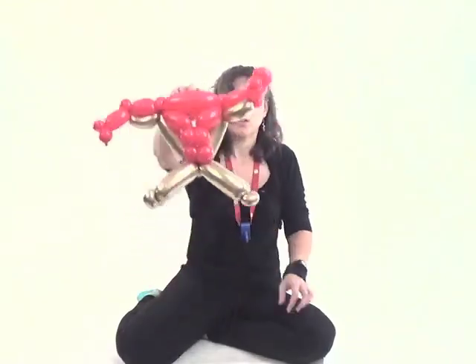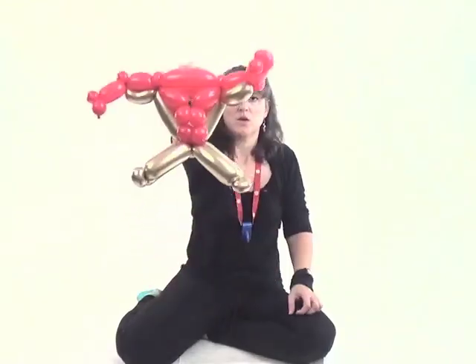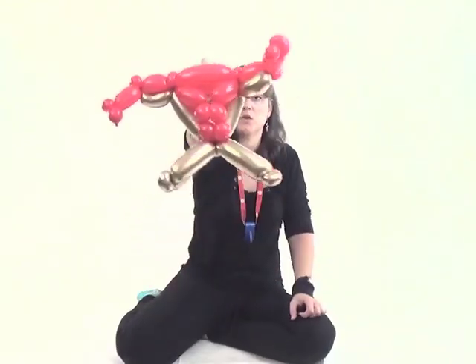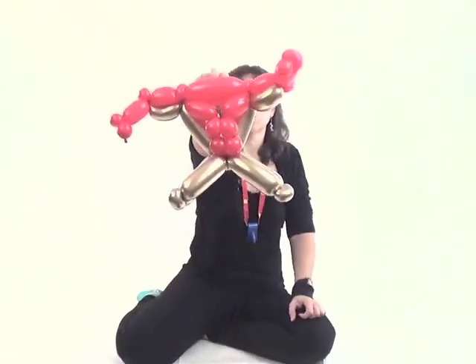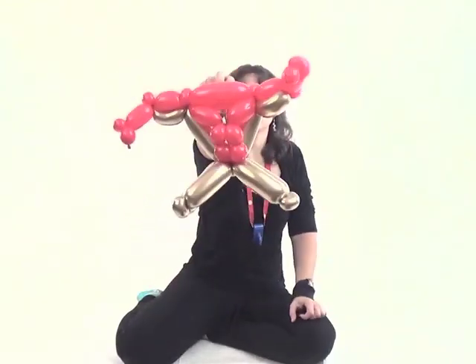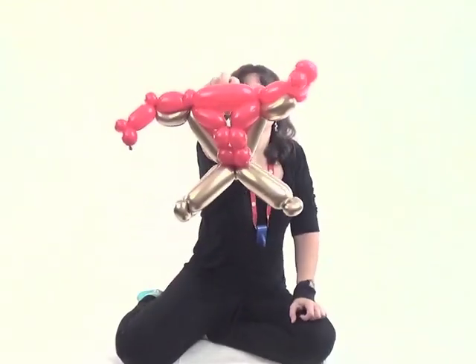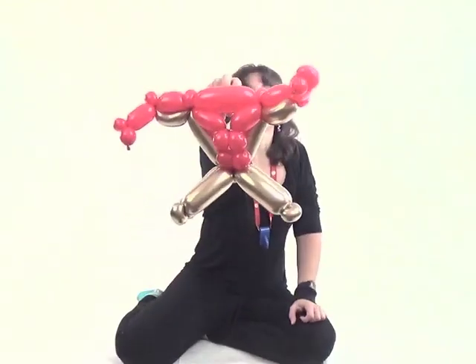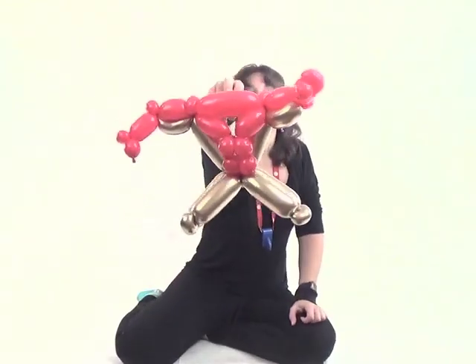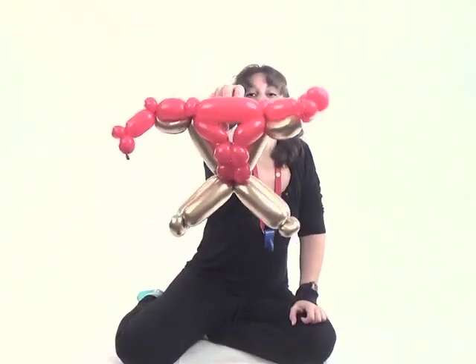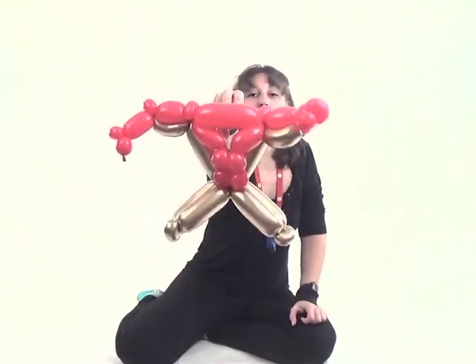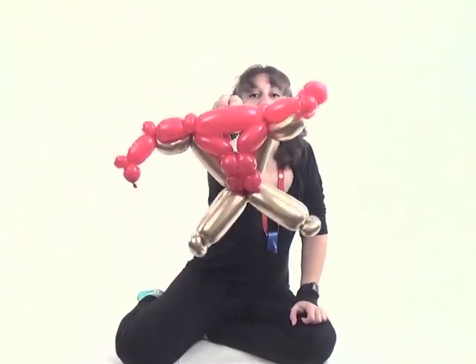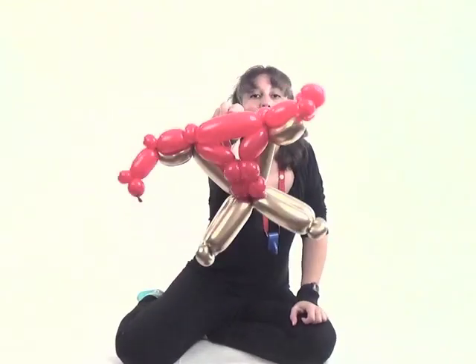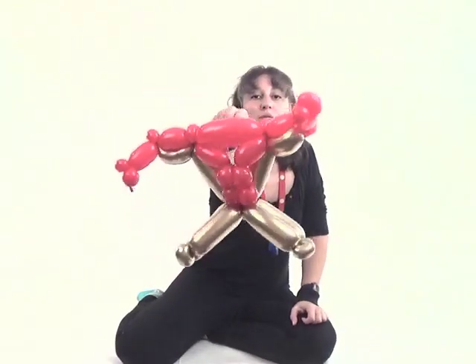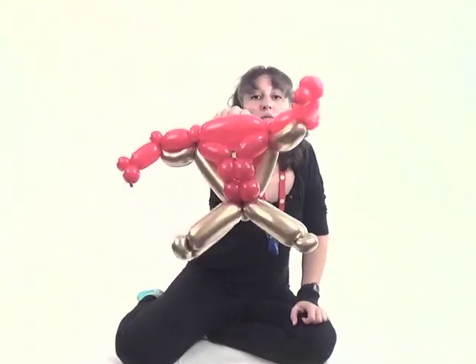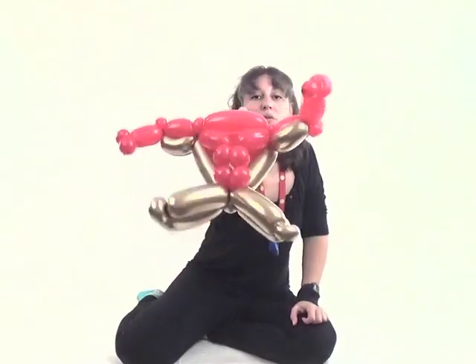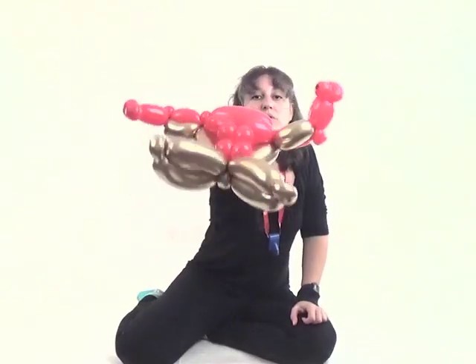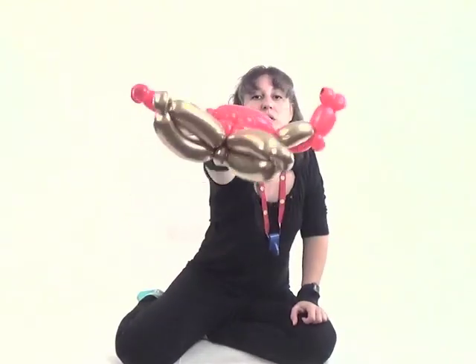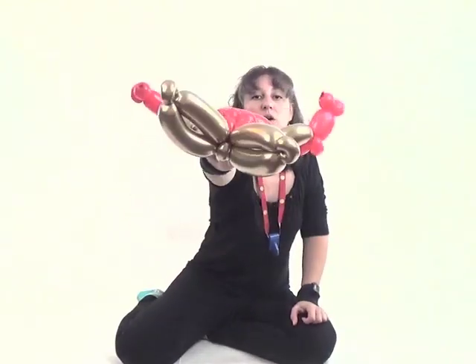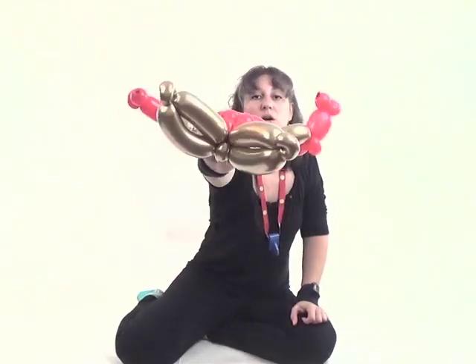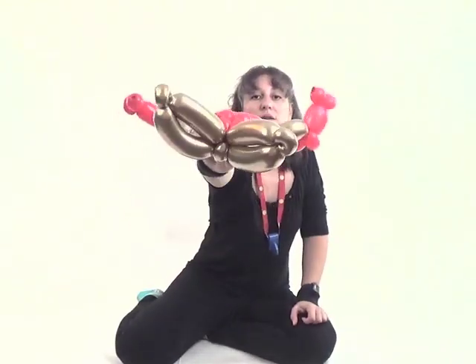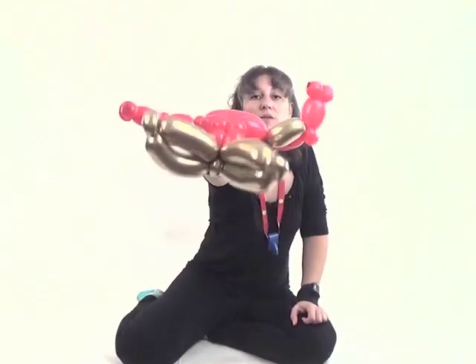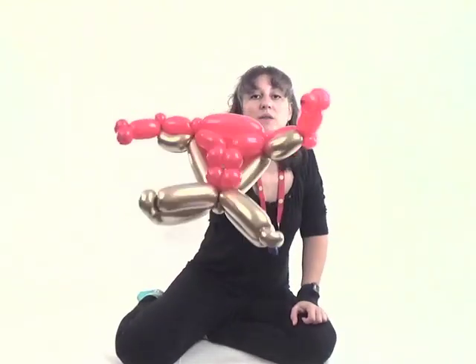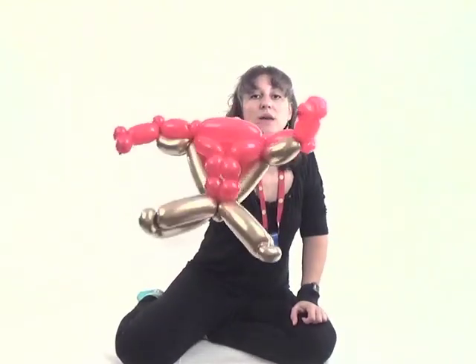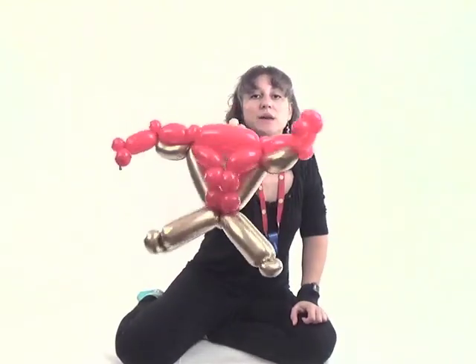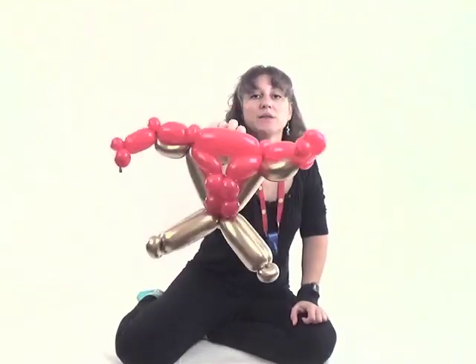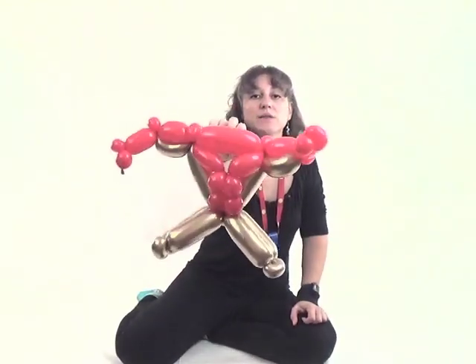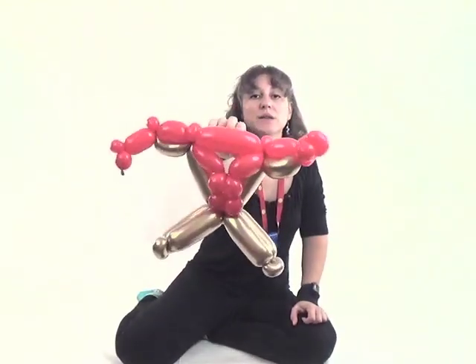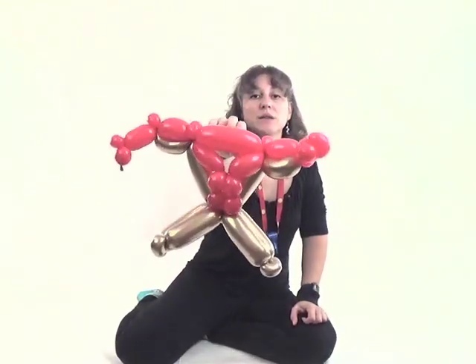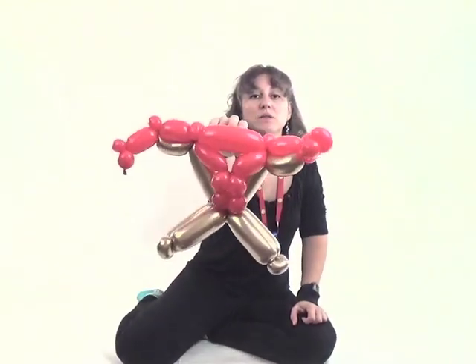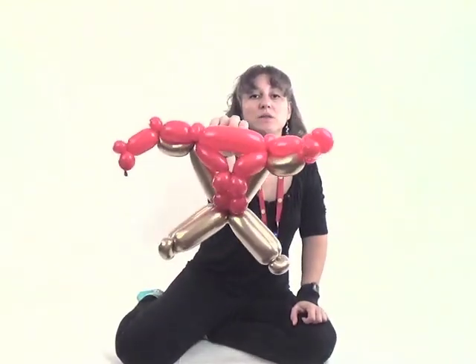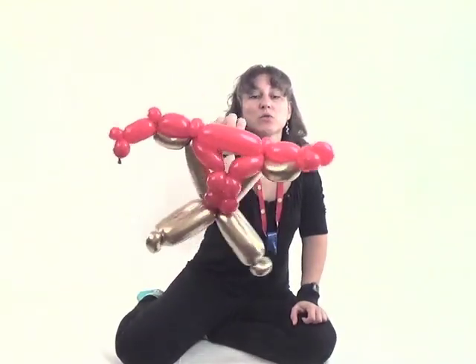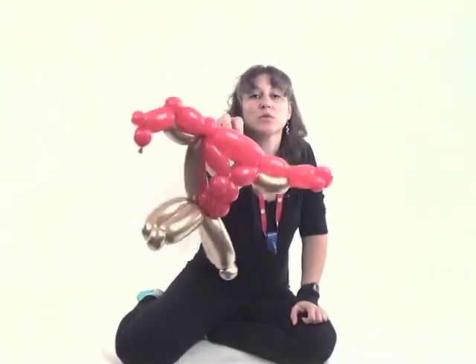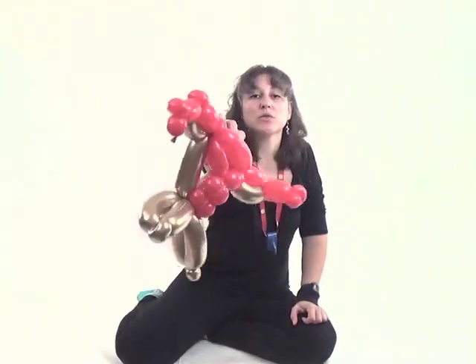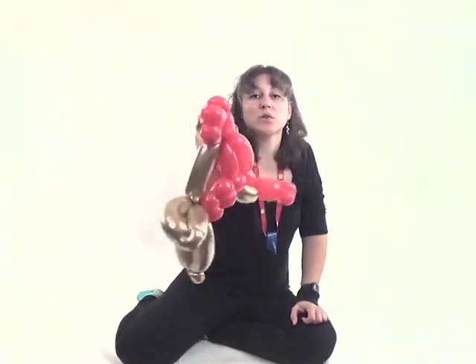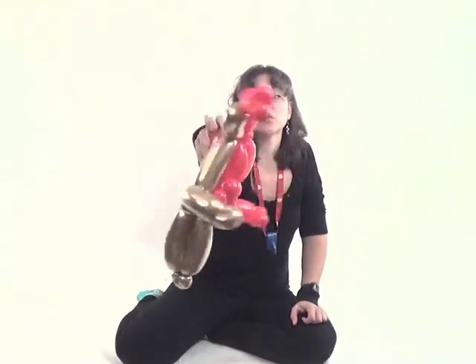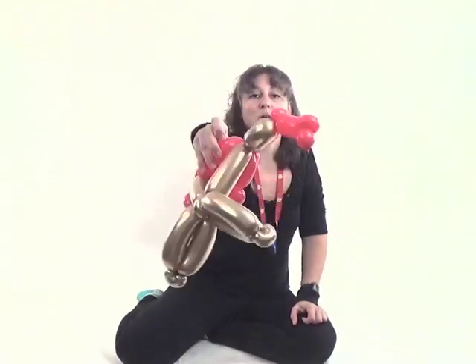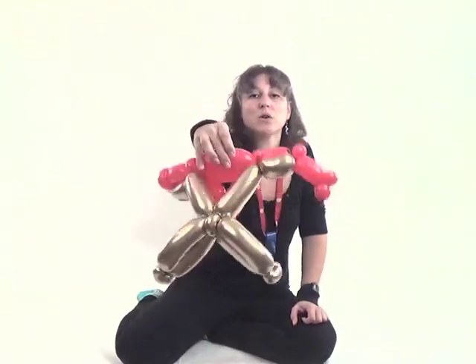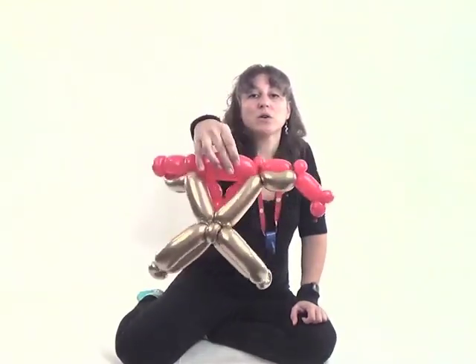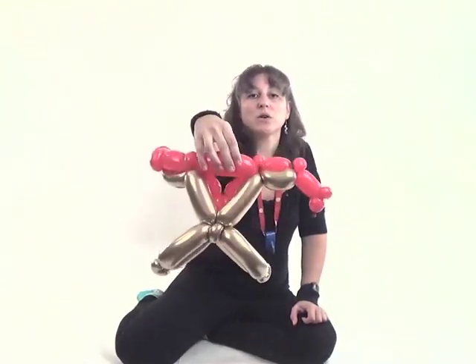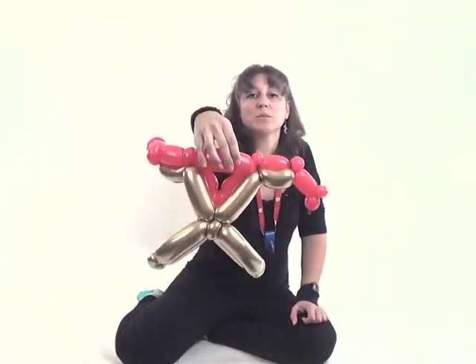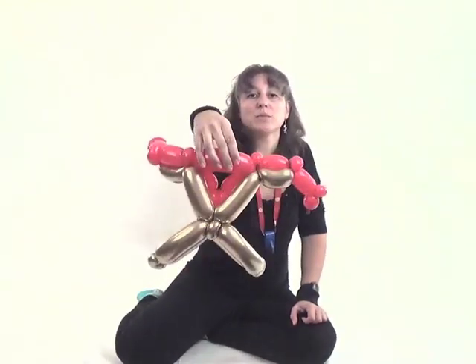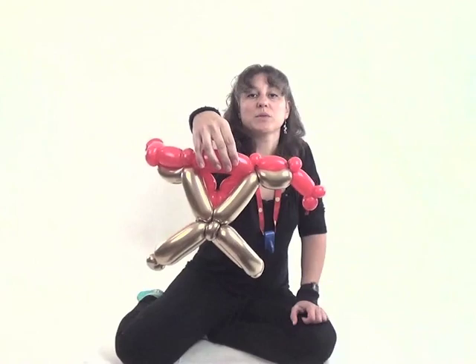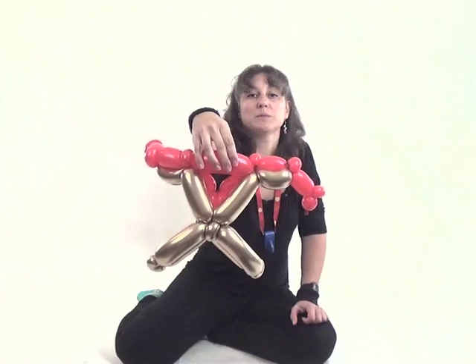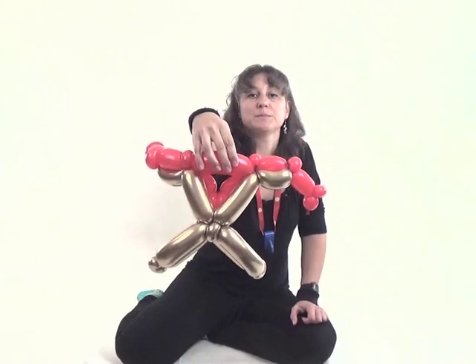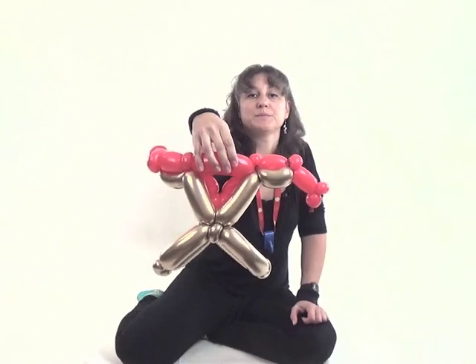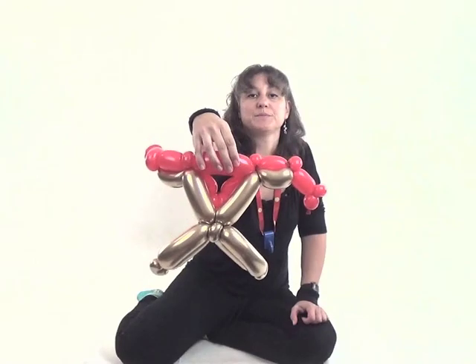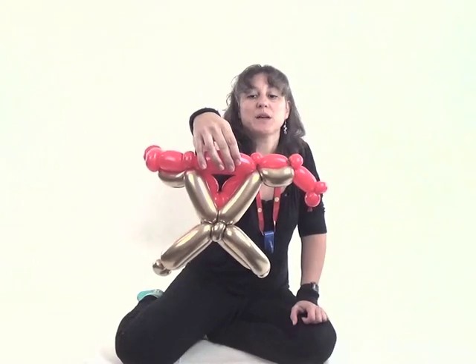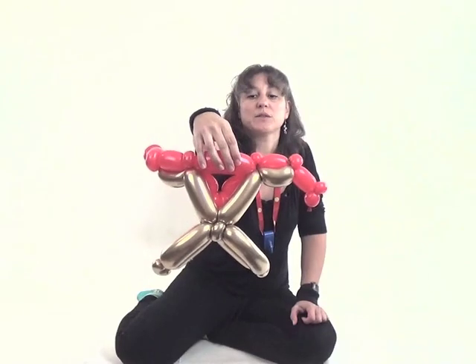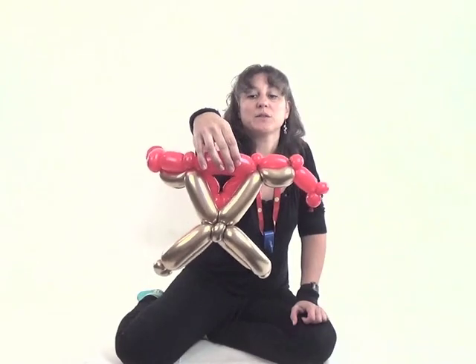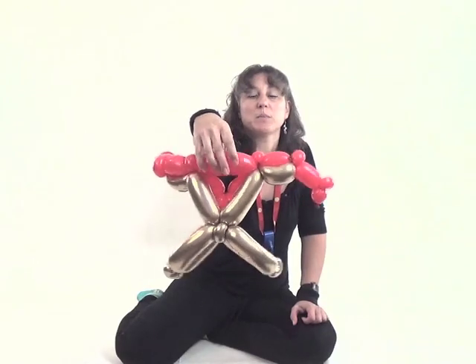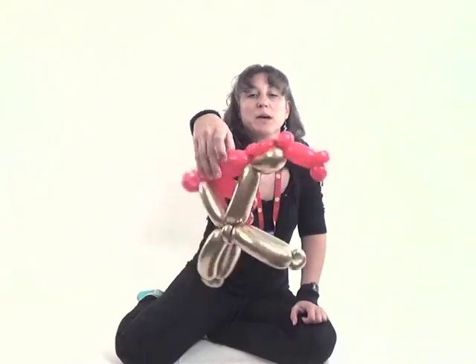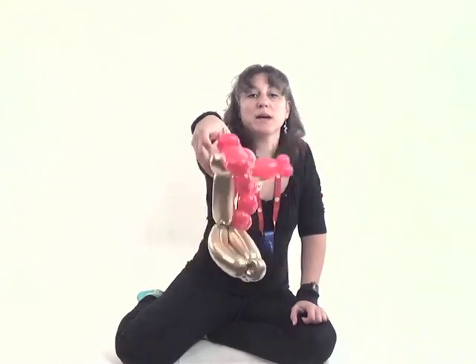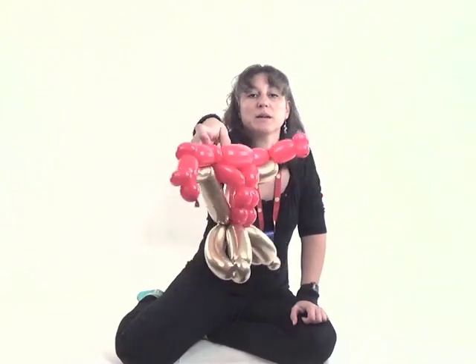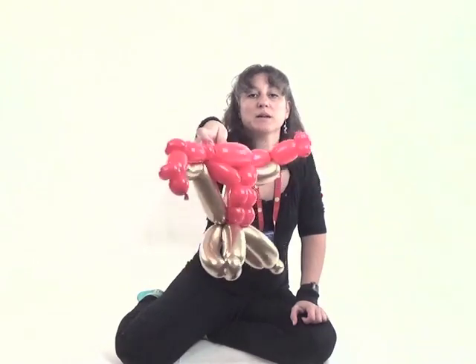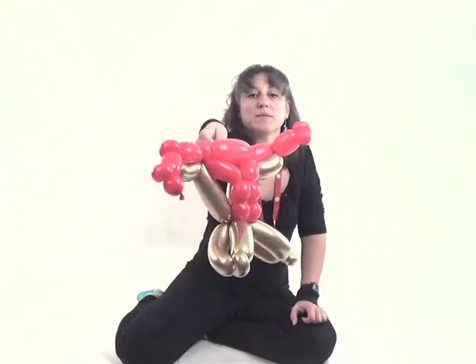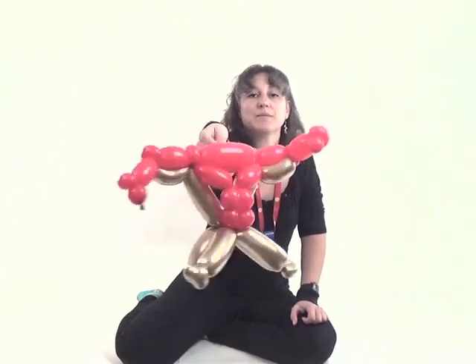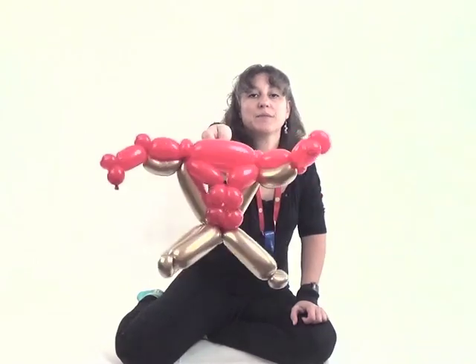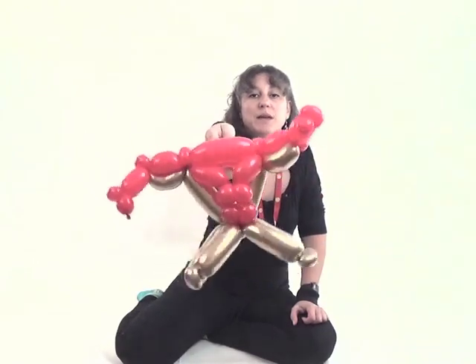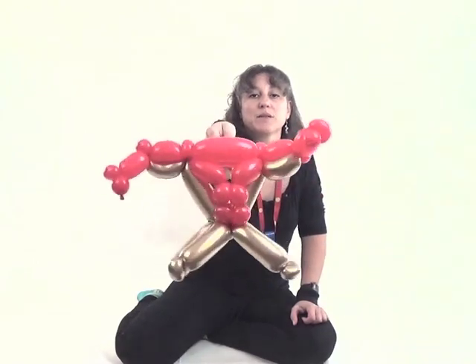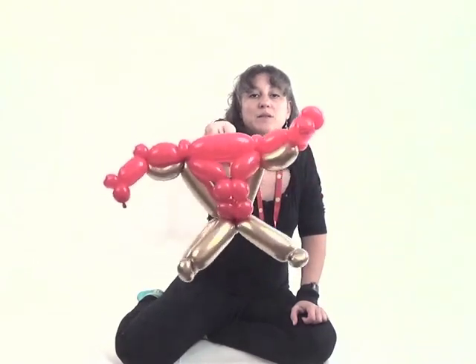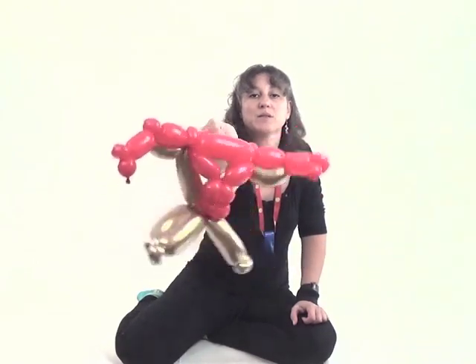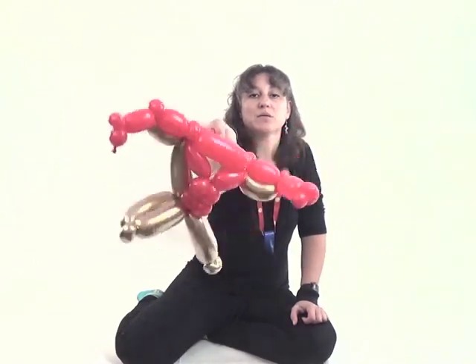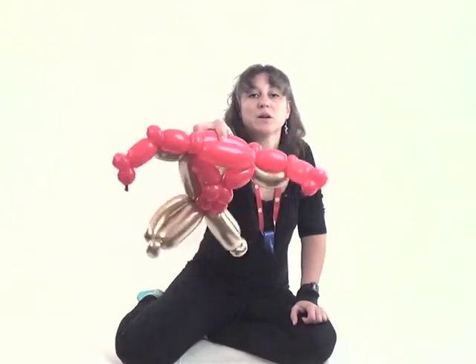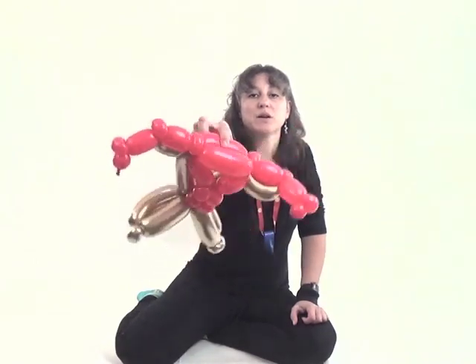So this is what you have so far — his thighs, knees, torso, and arms. That's the back, that's the front.